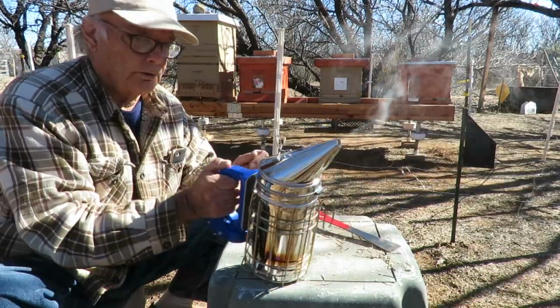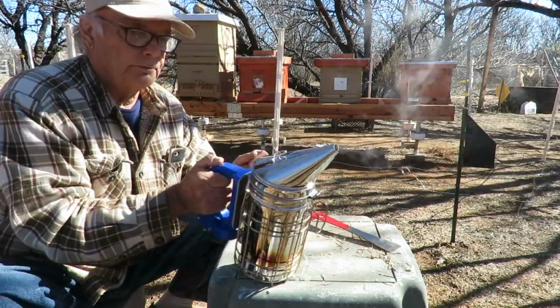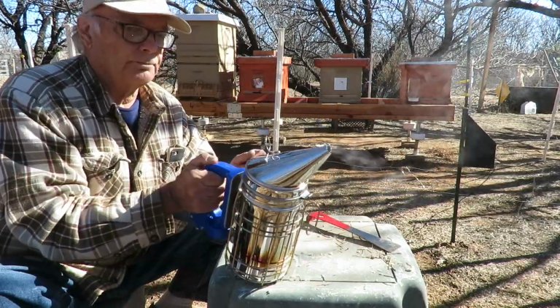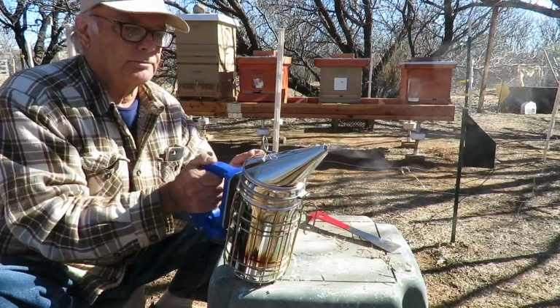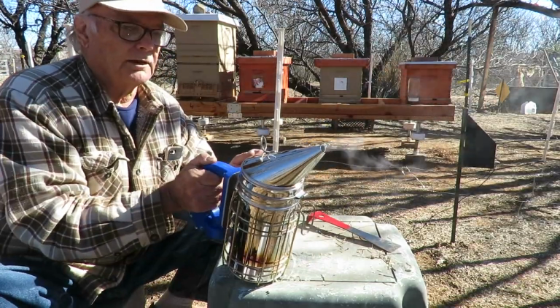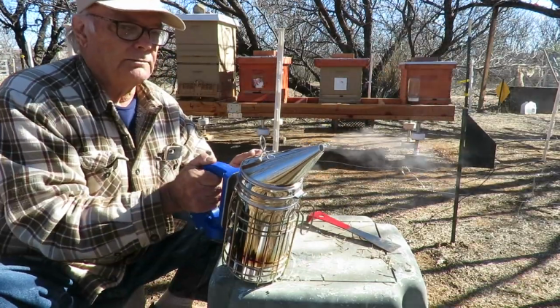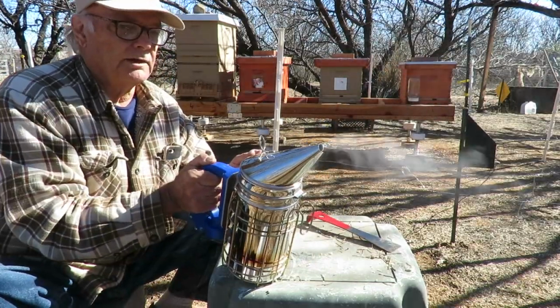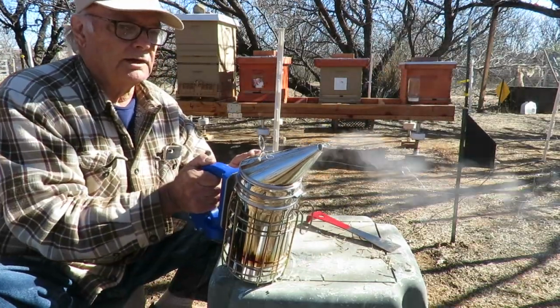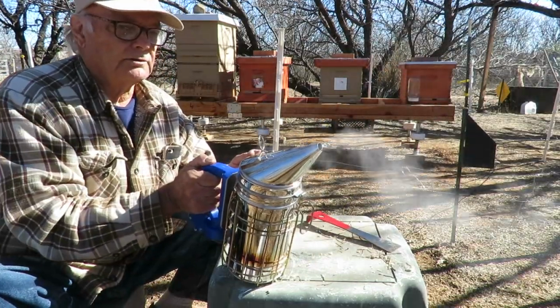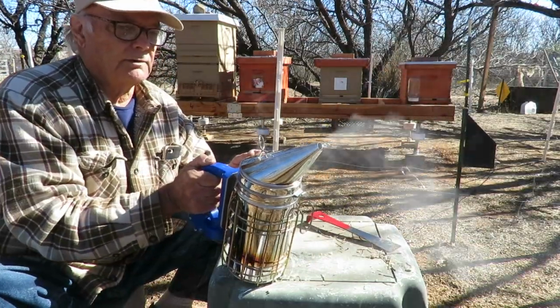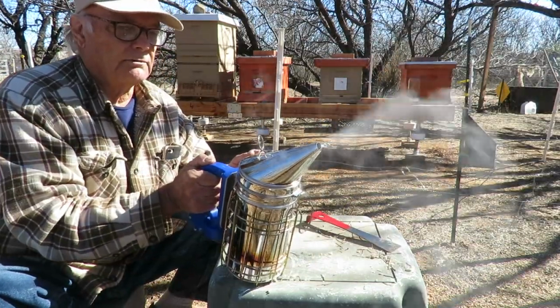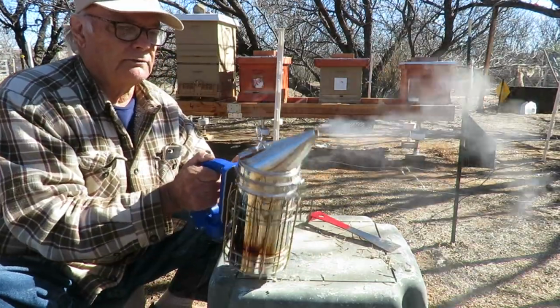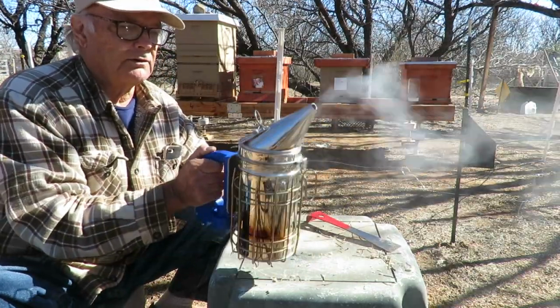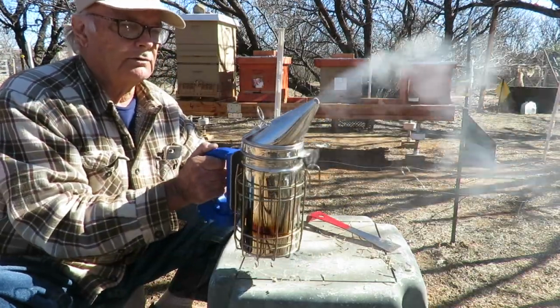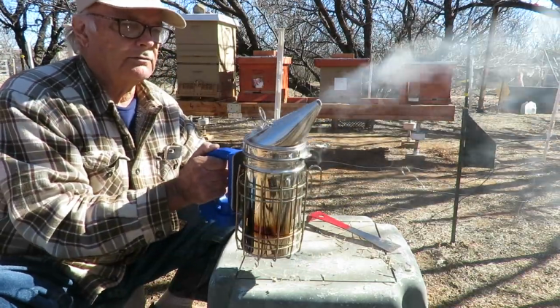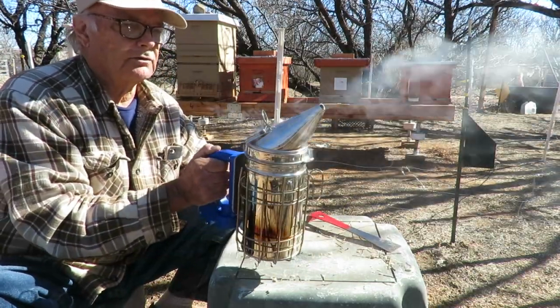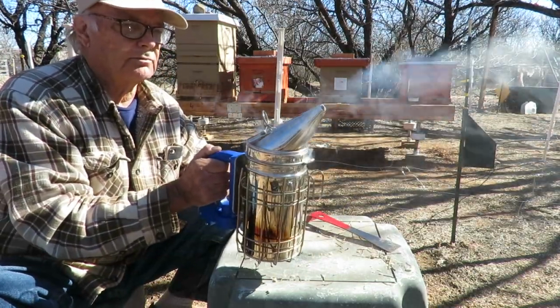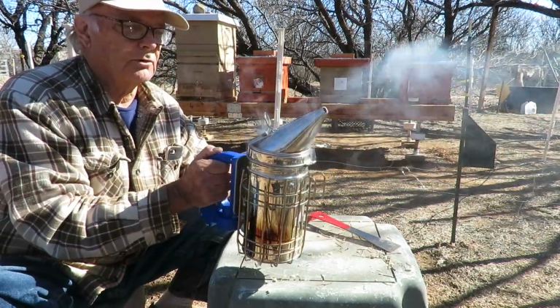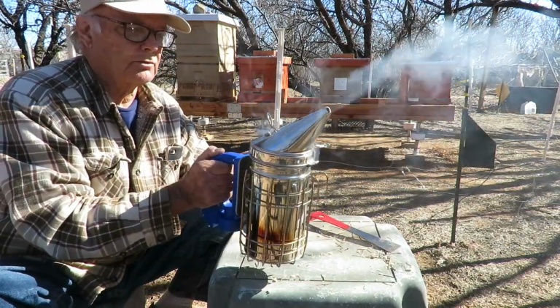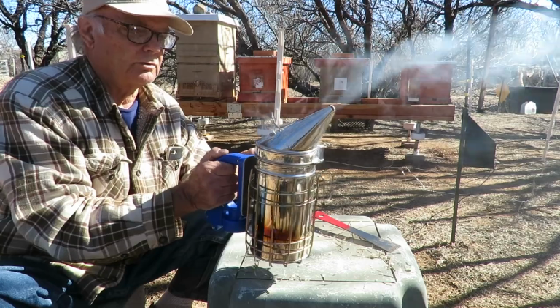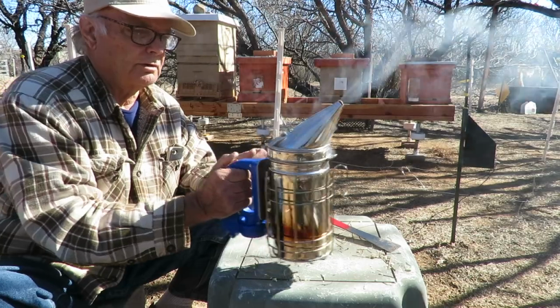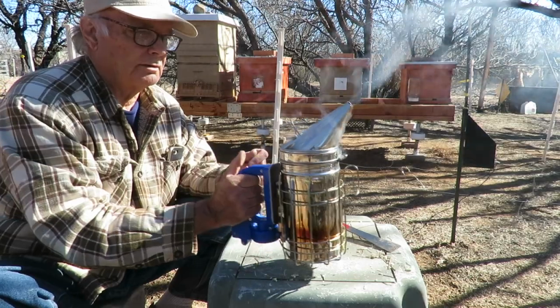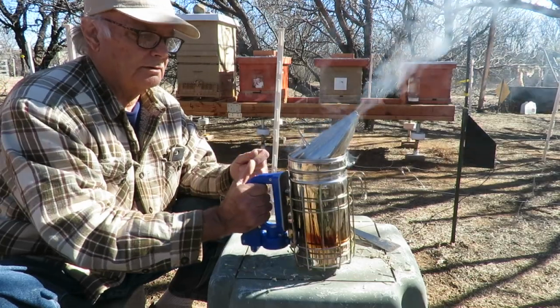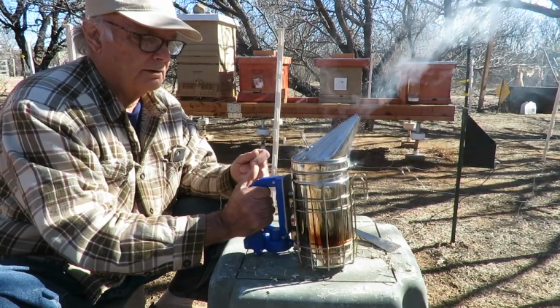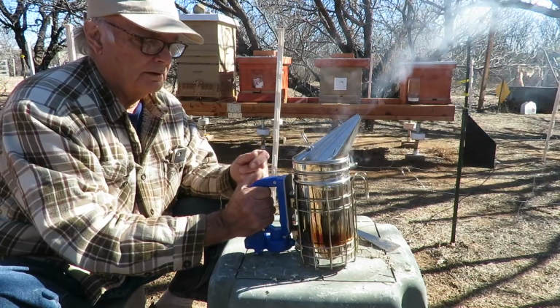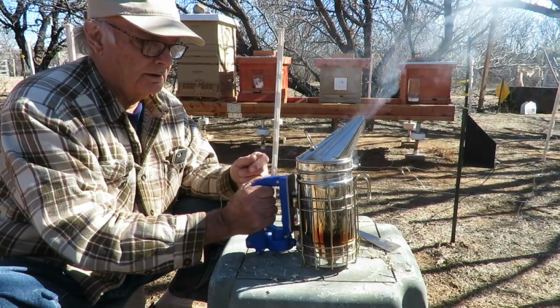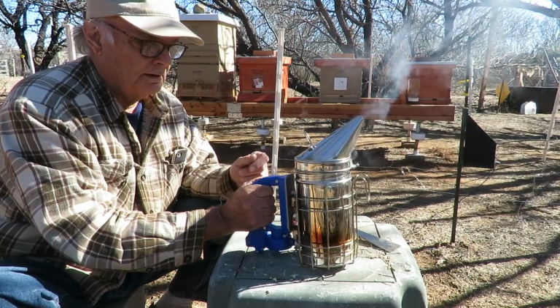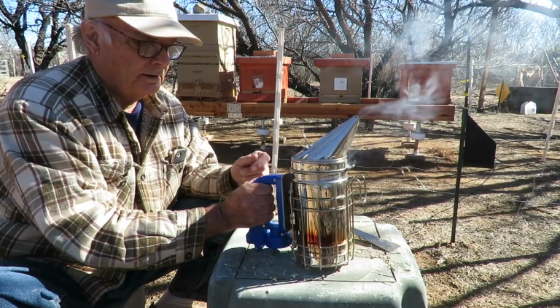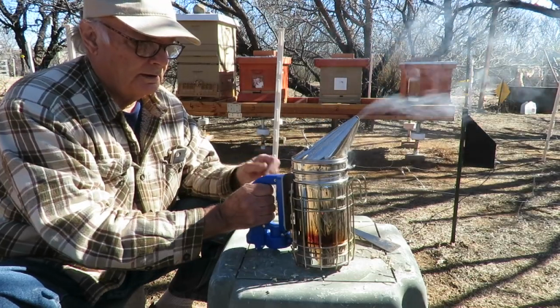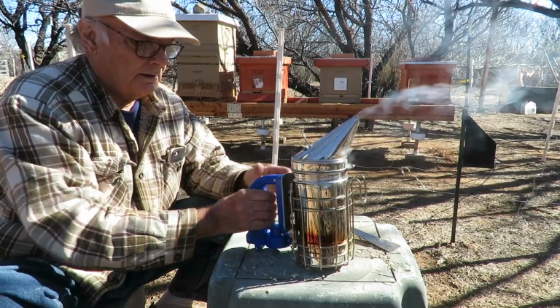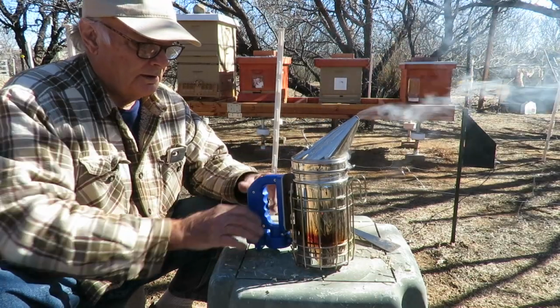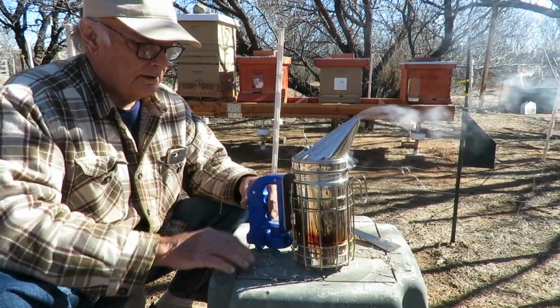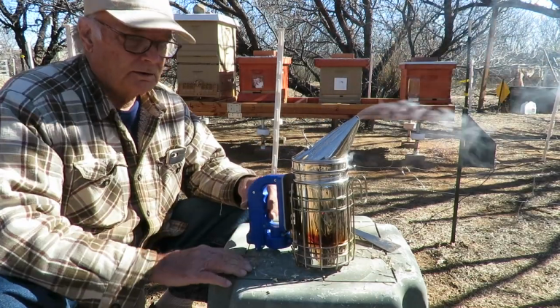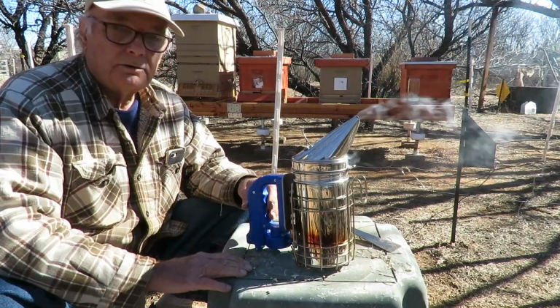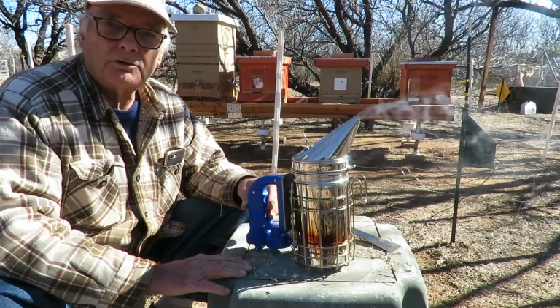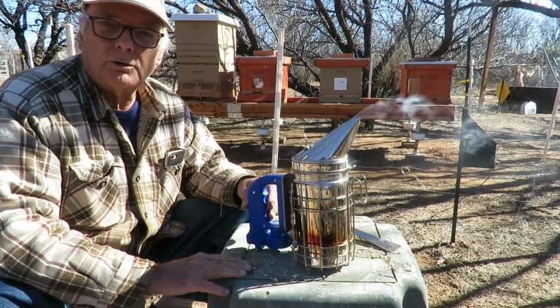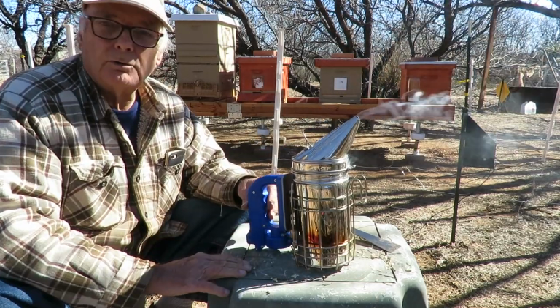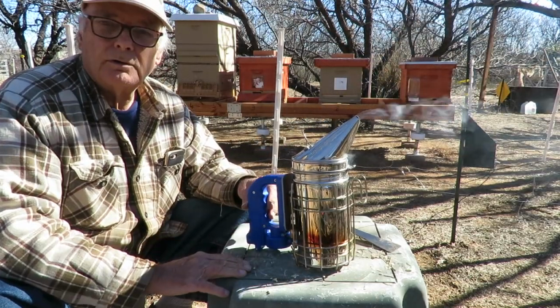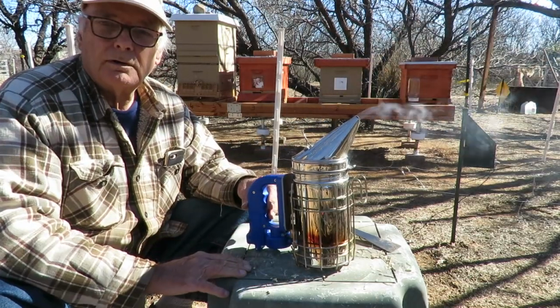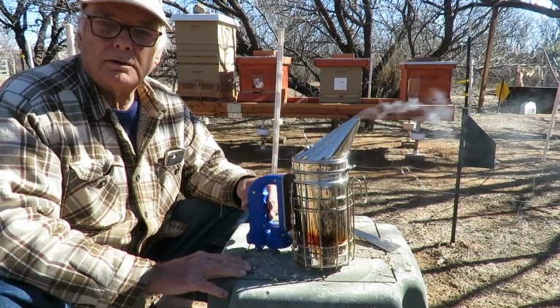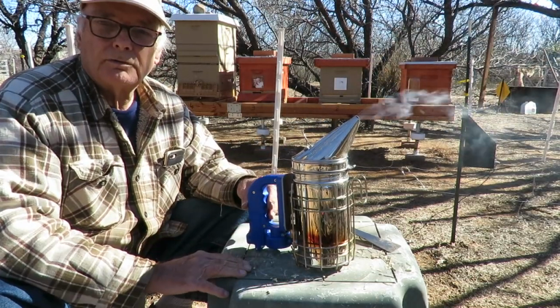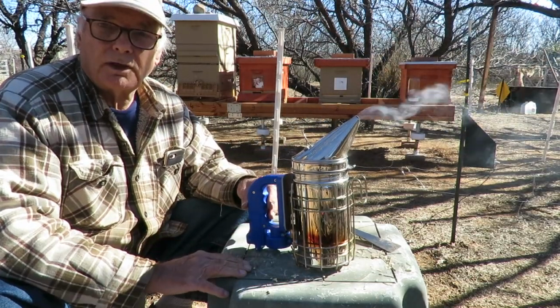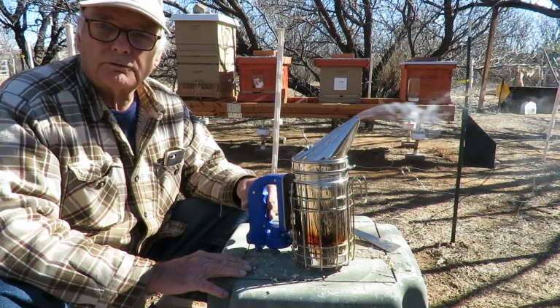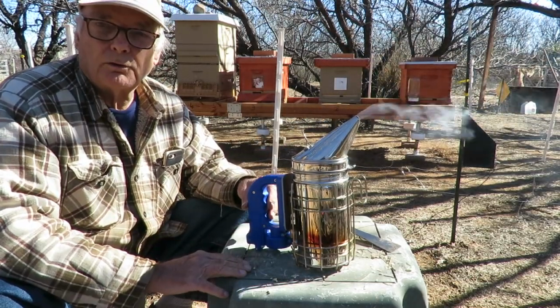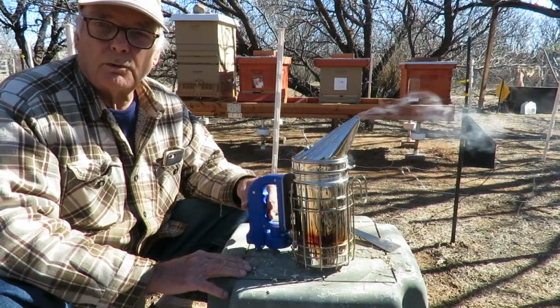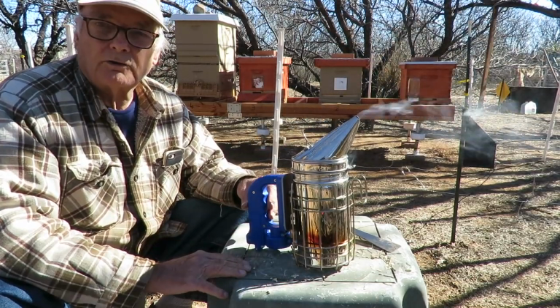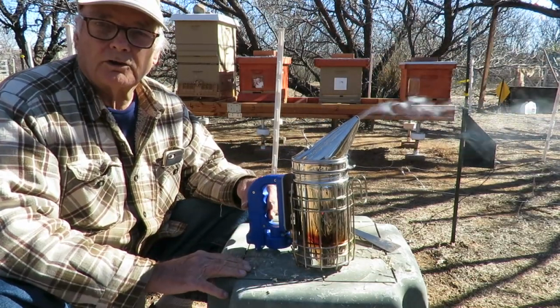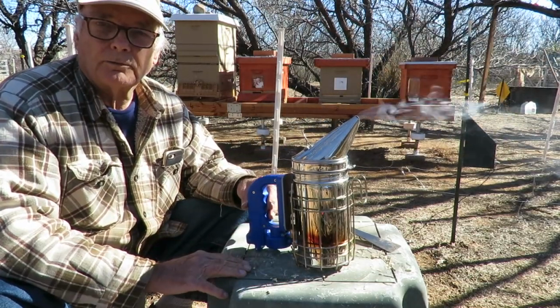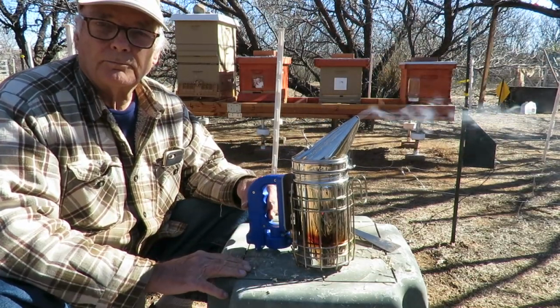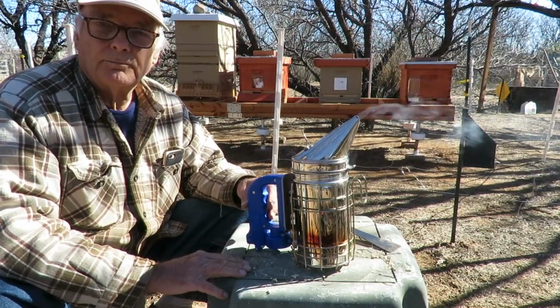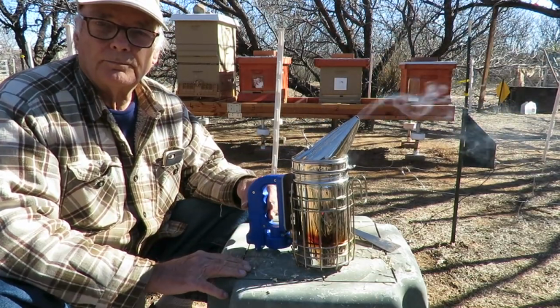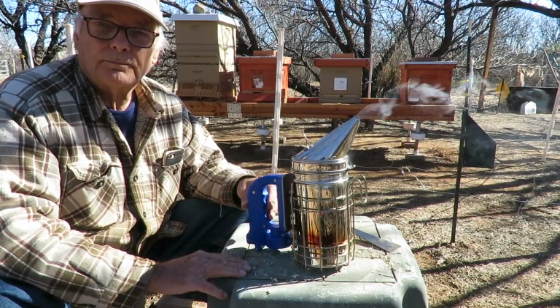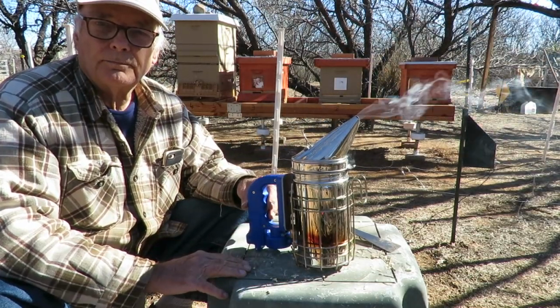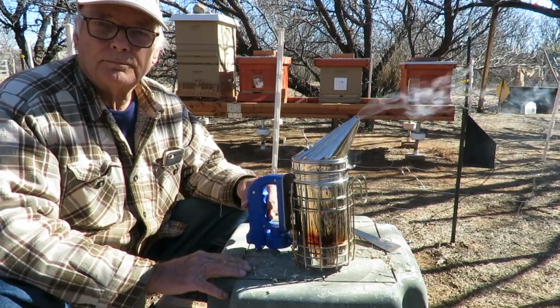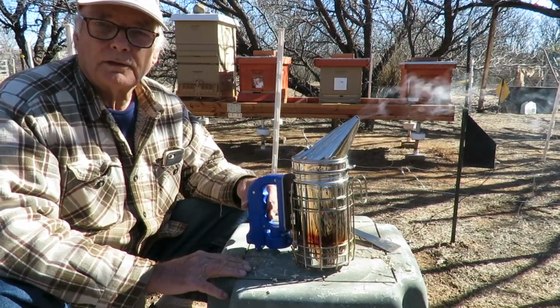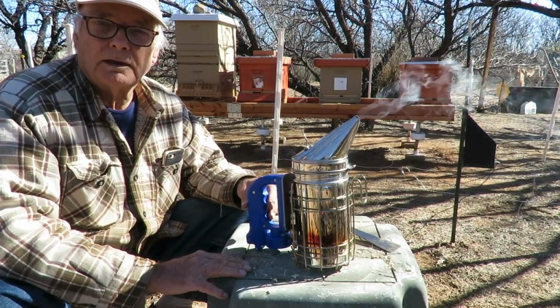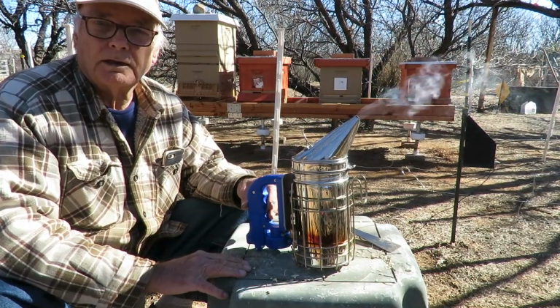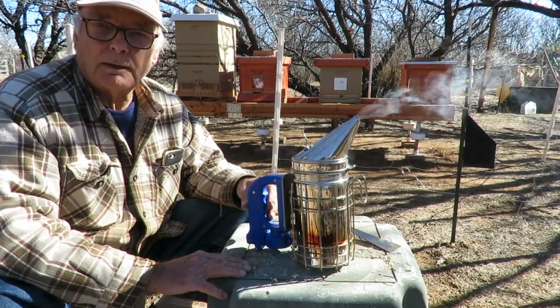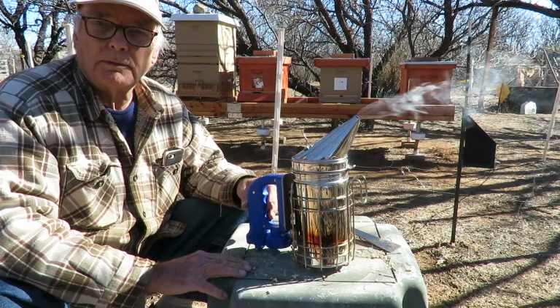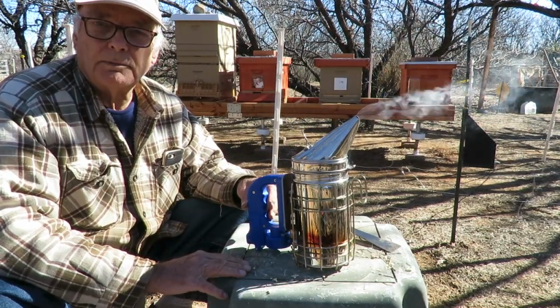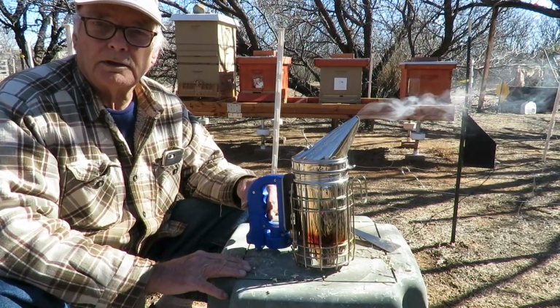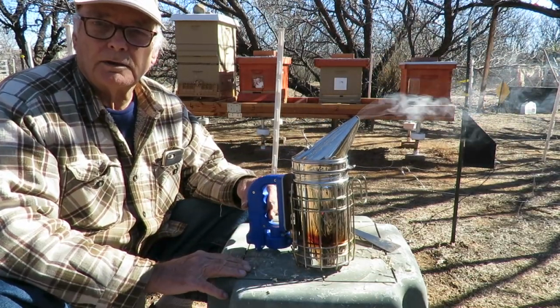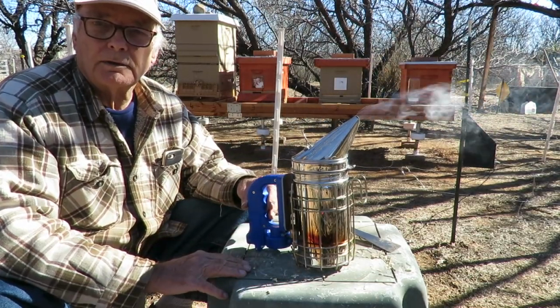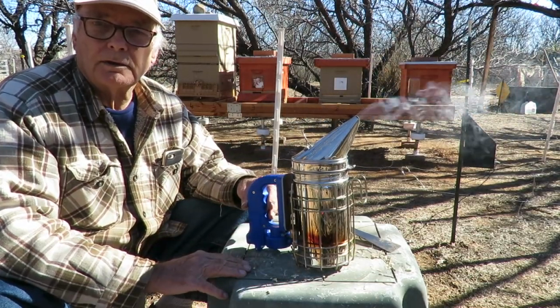Anyway, that's my review of this smoker. Thanks for watching and happy beekeeping.